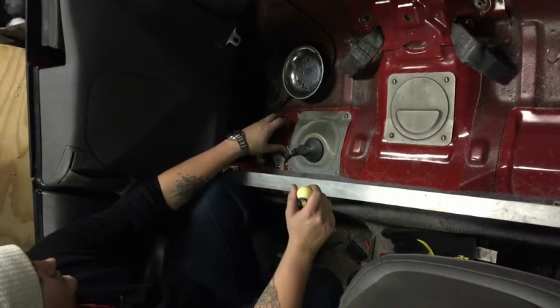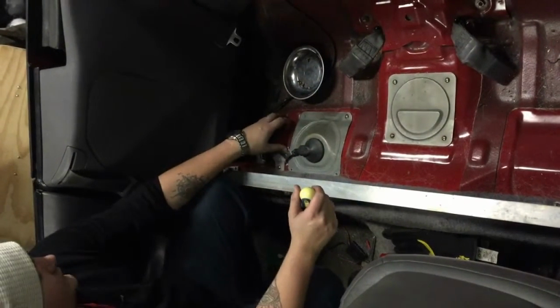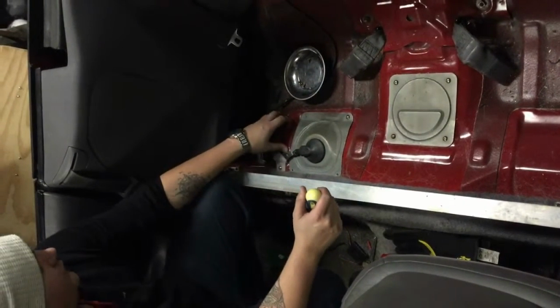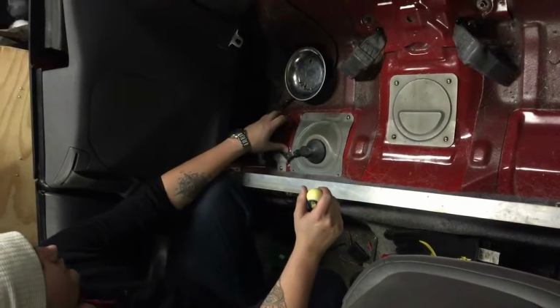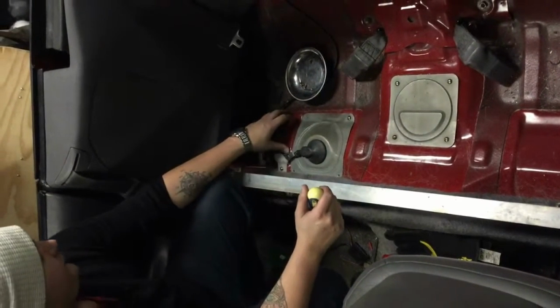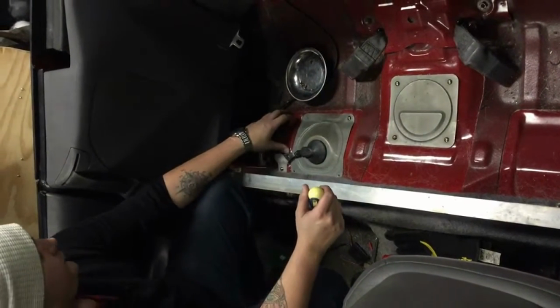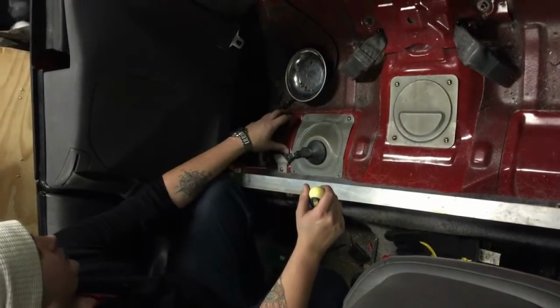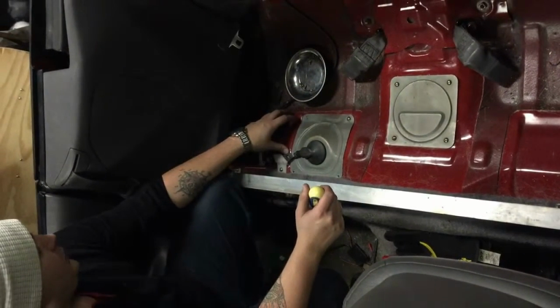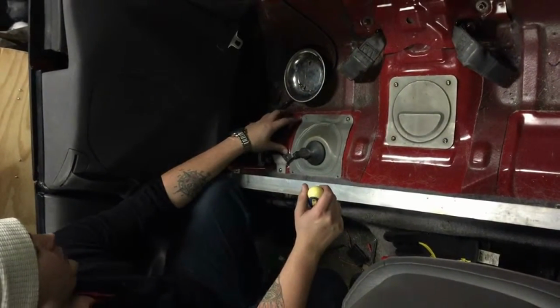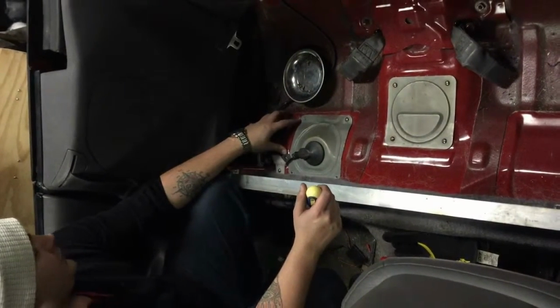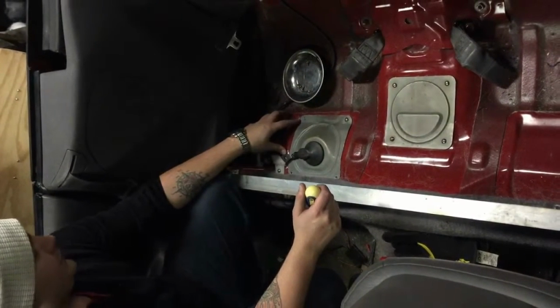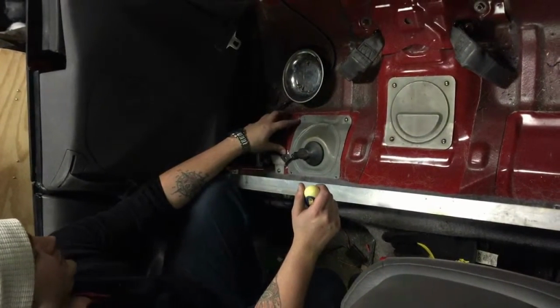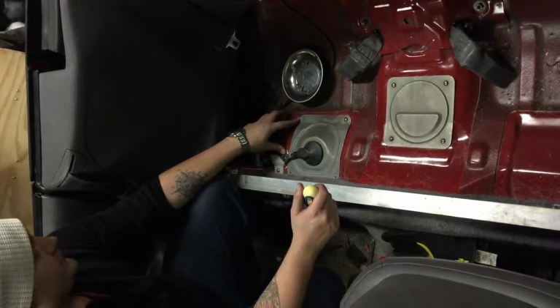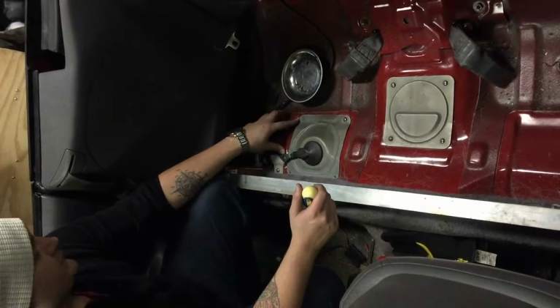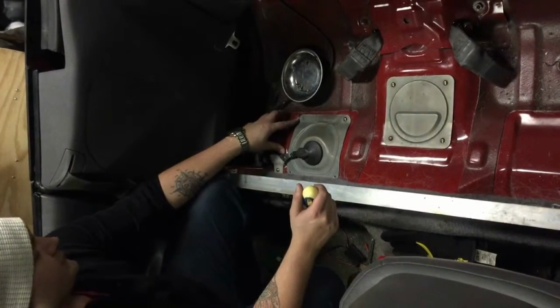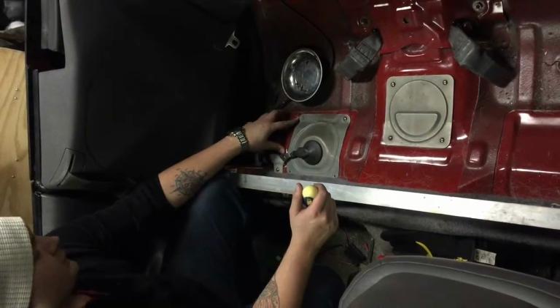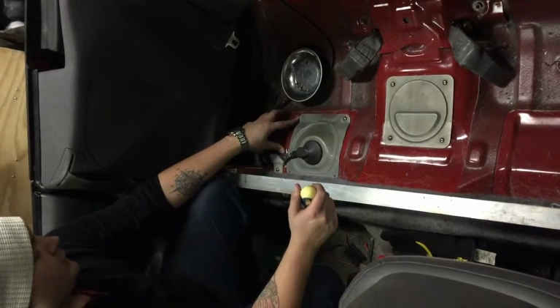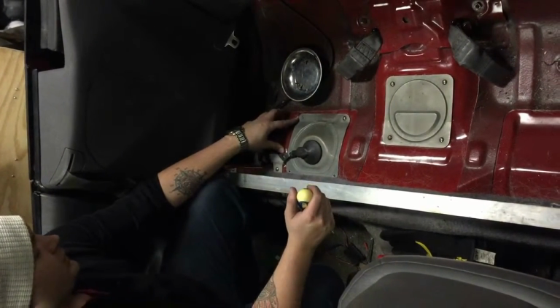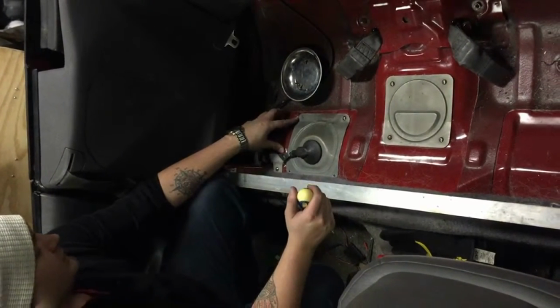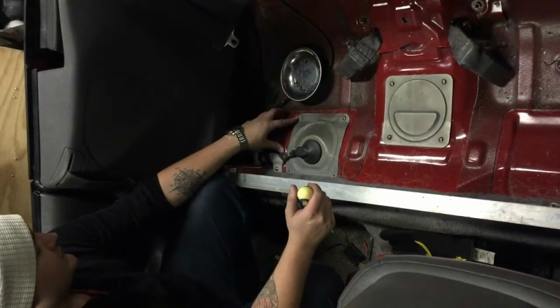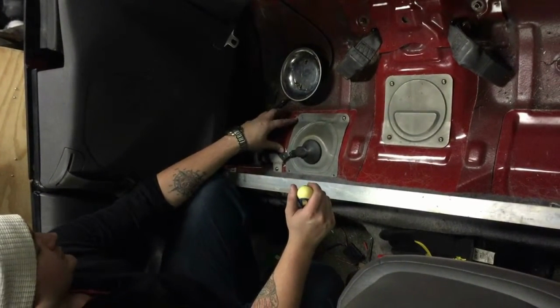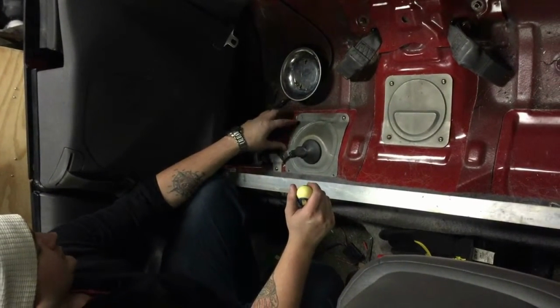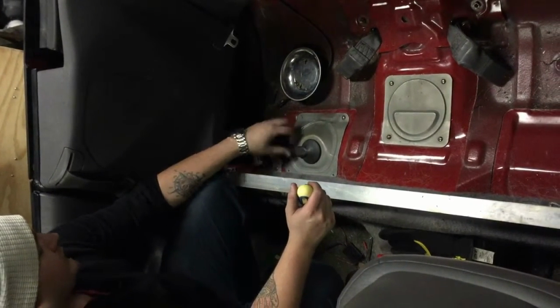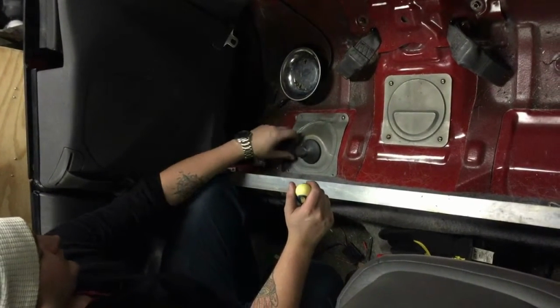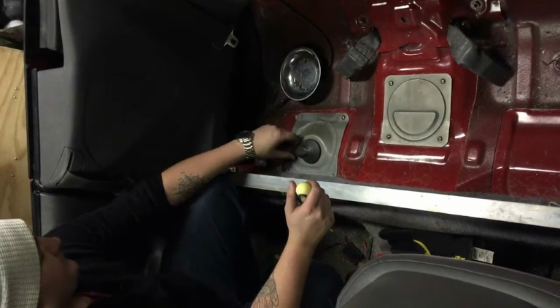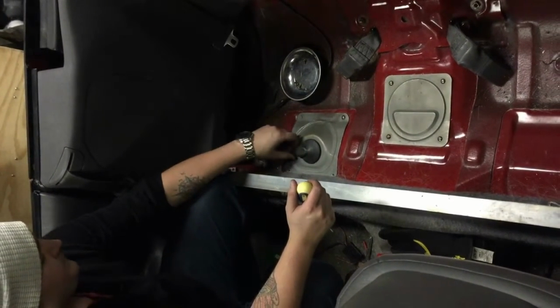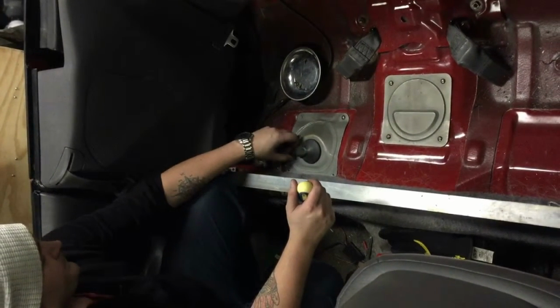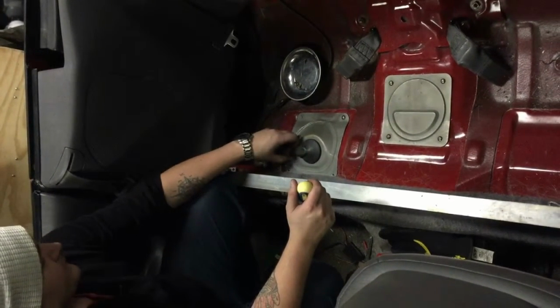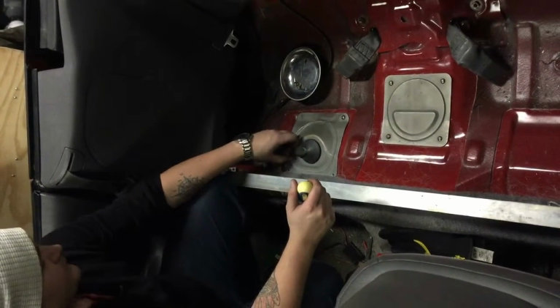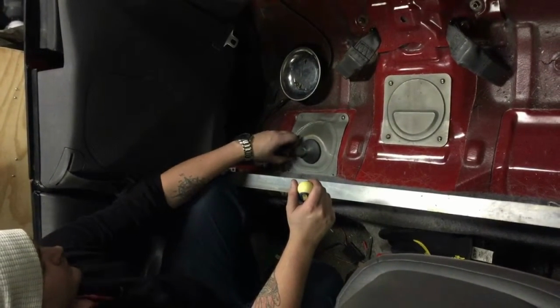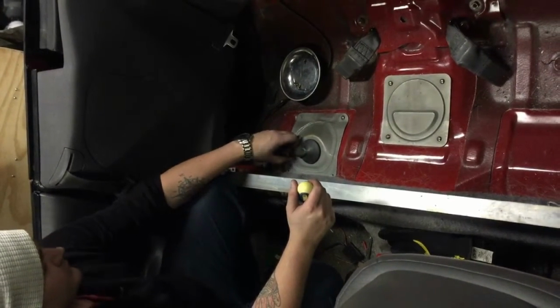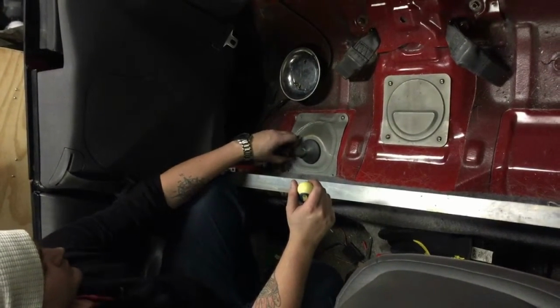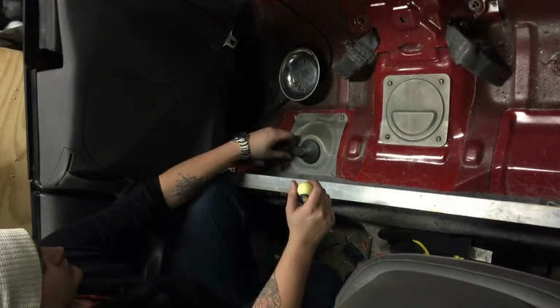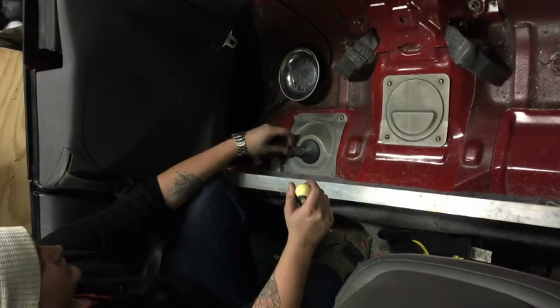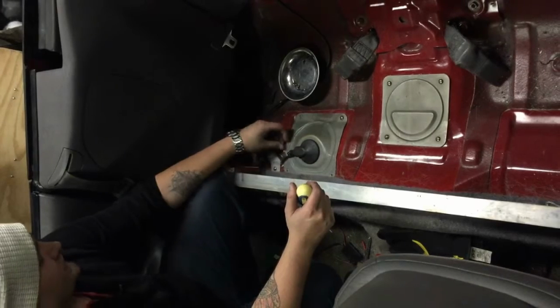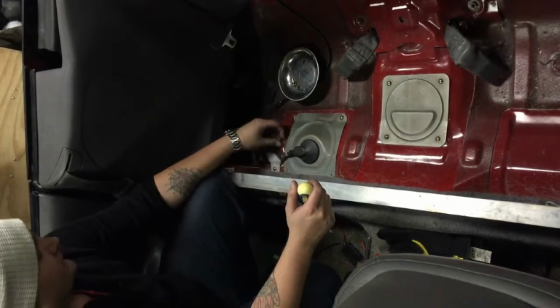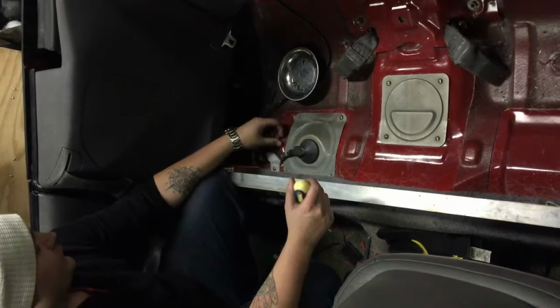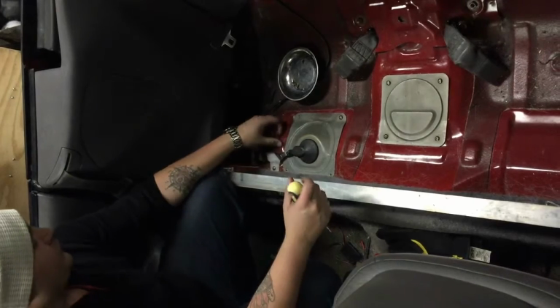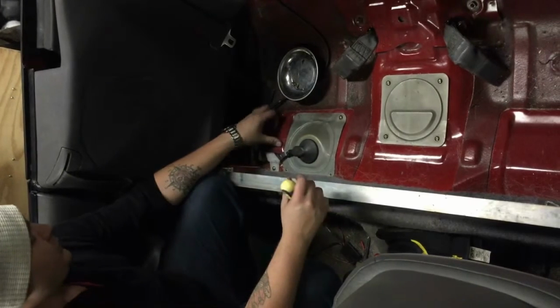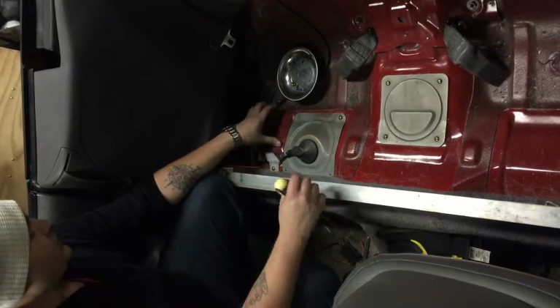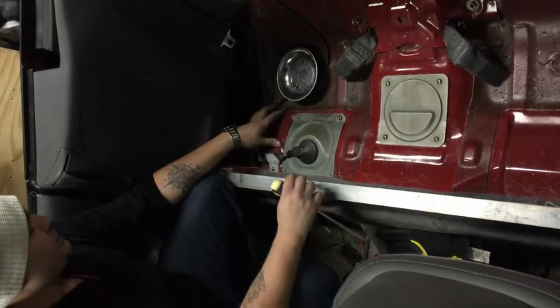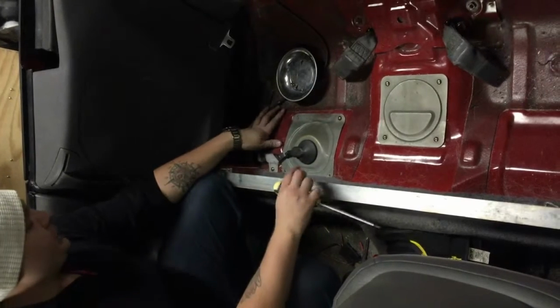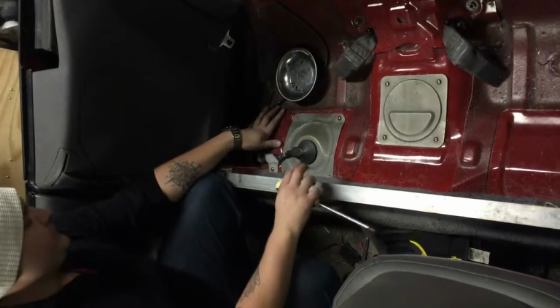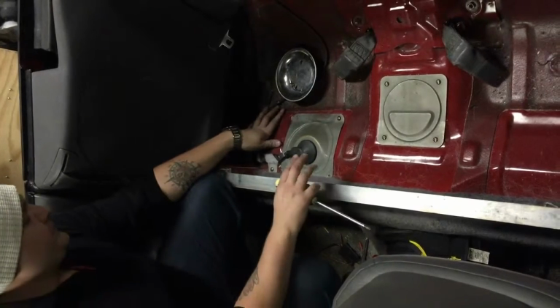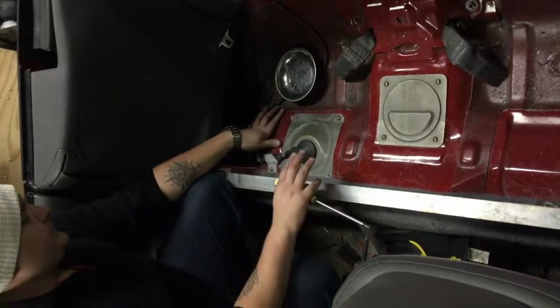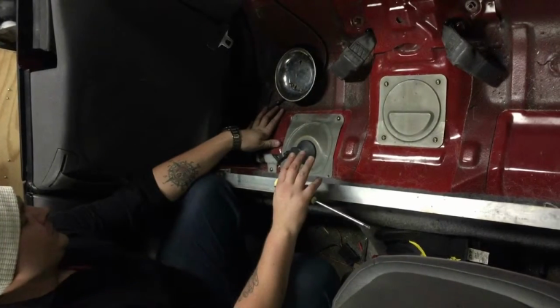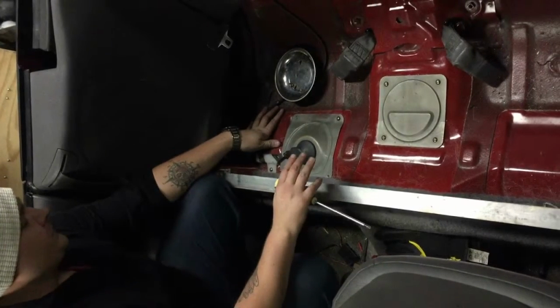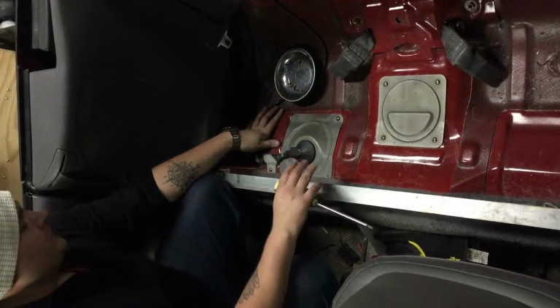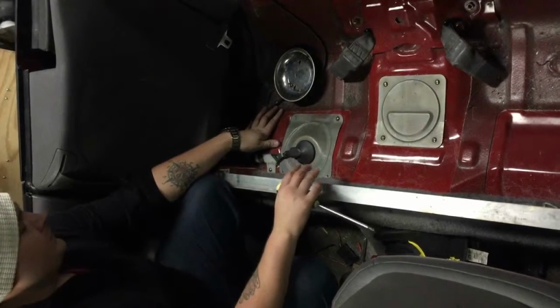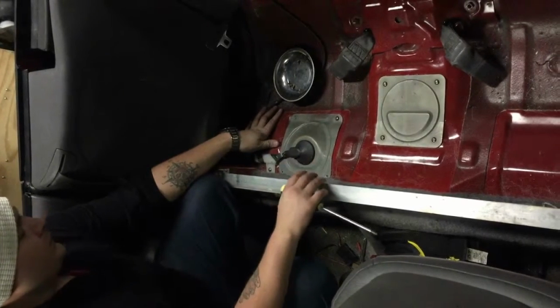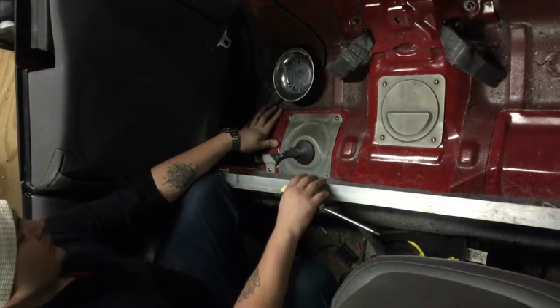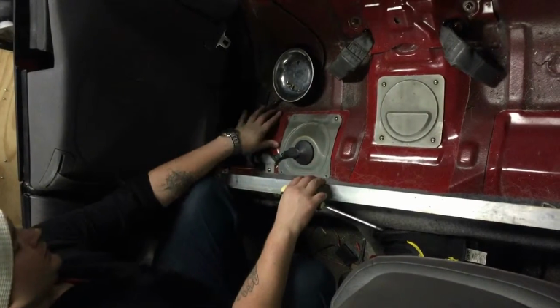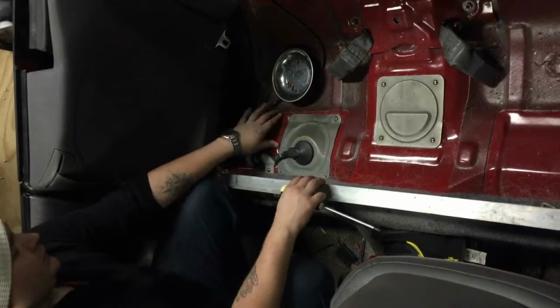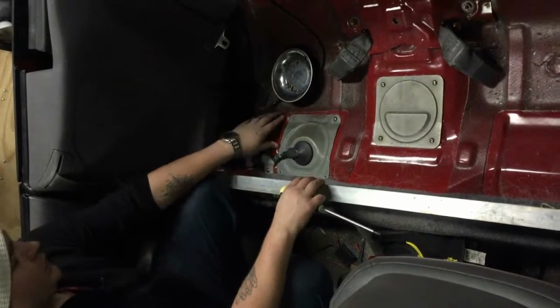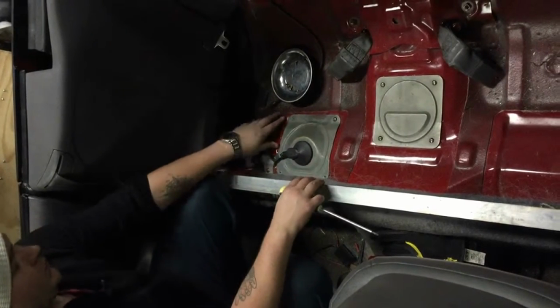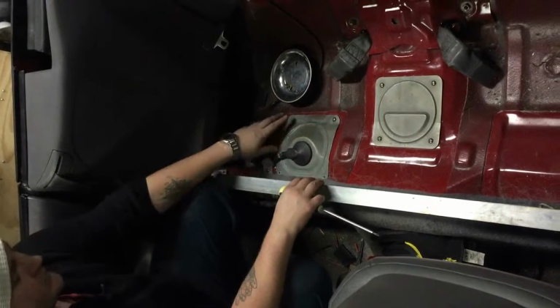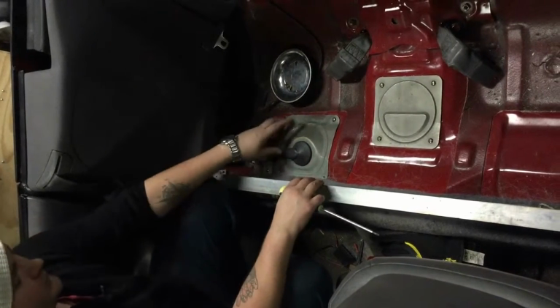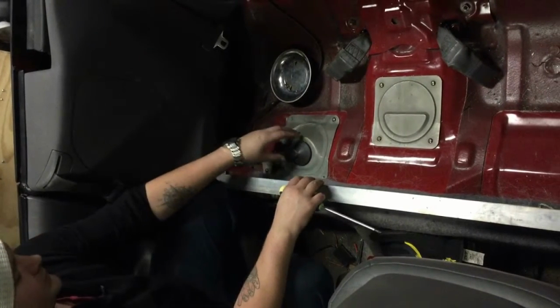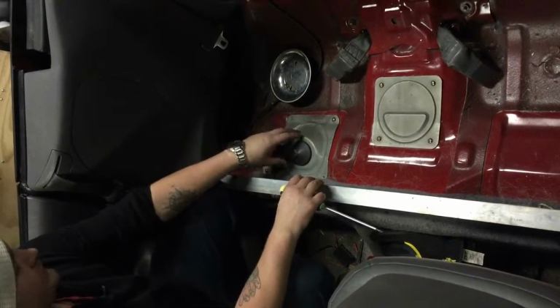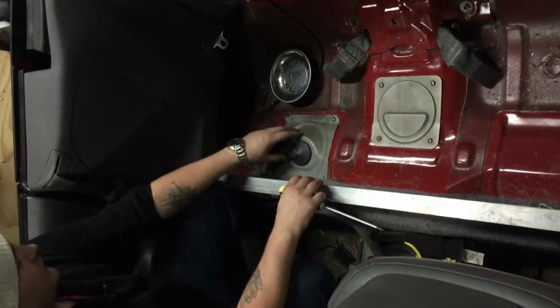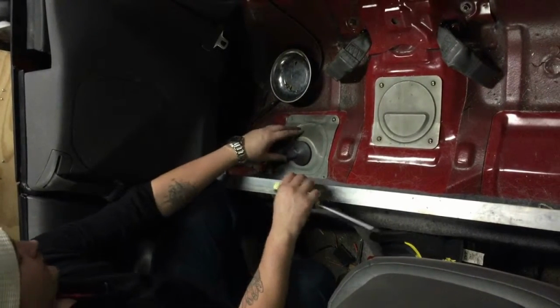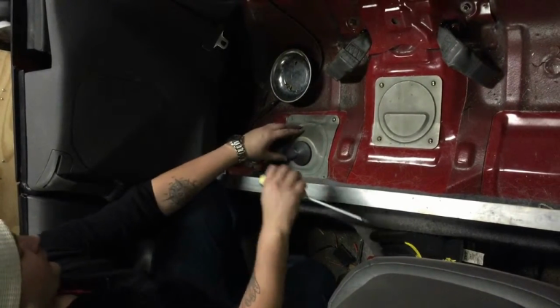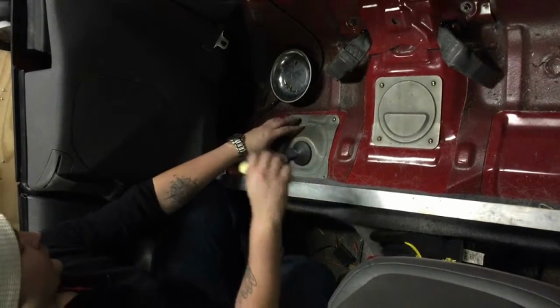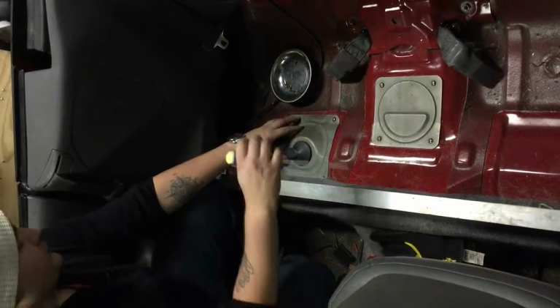Today we're going to depressurize the fuel system in a second gen Eclipse. This happens to be a Spider model, but they're all the same.